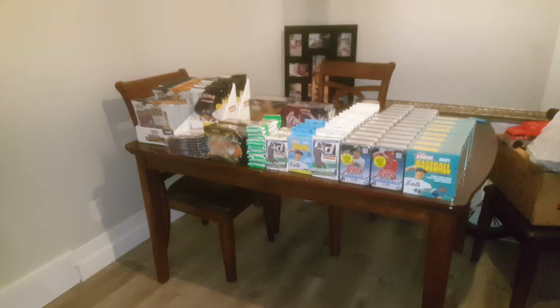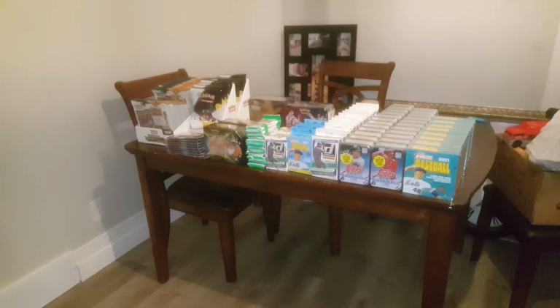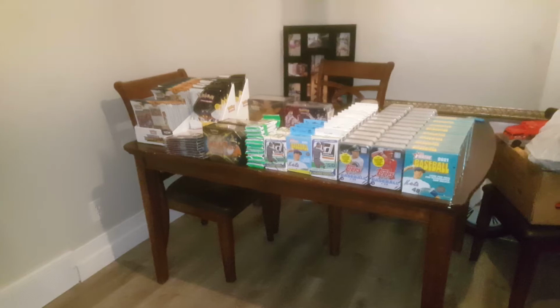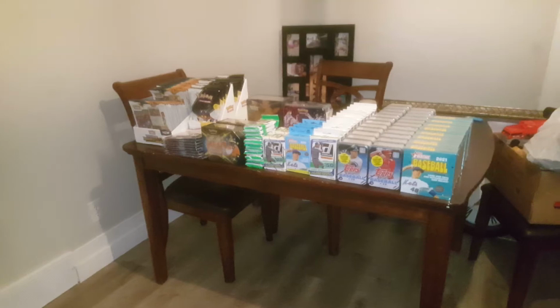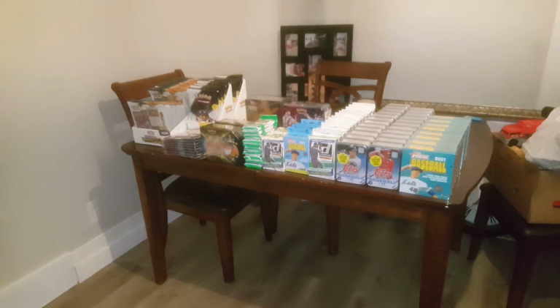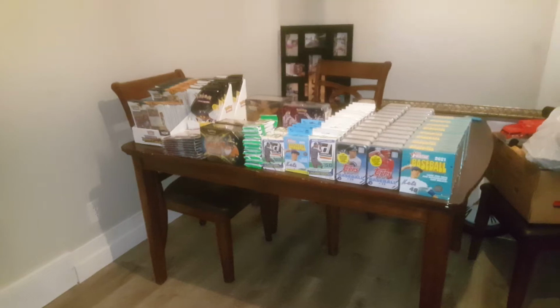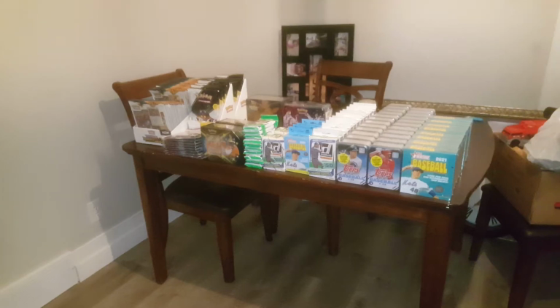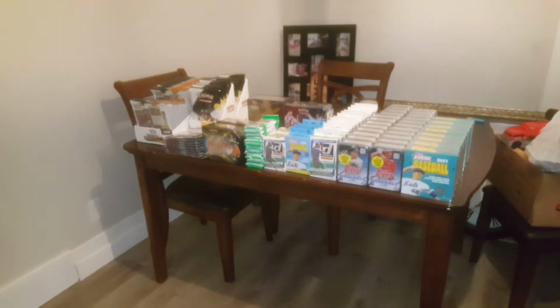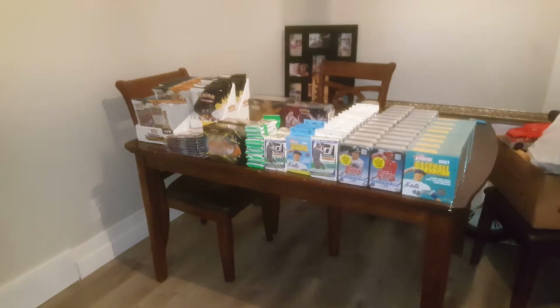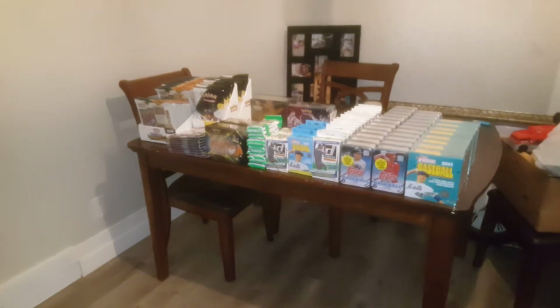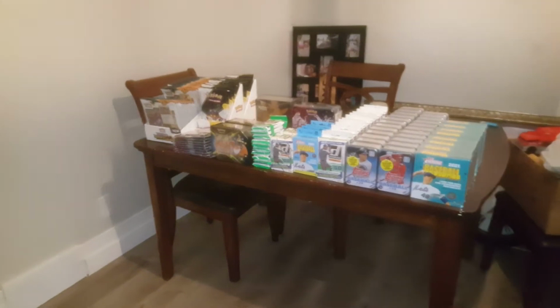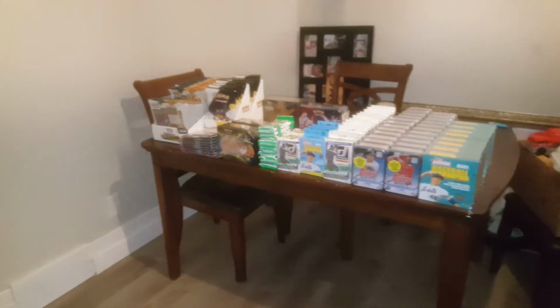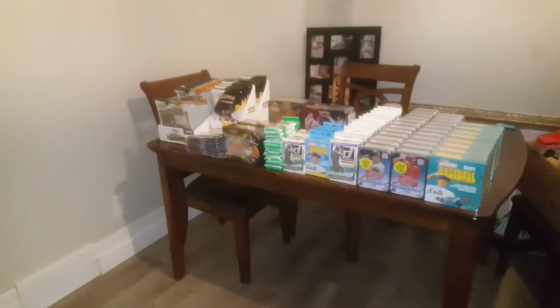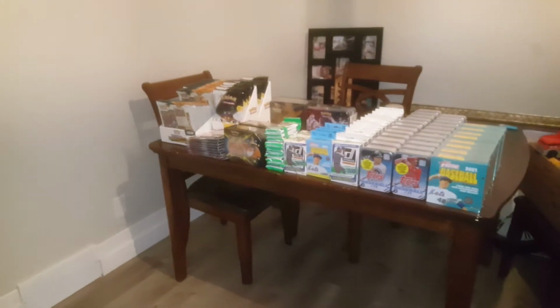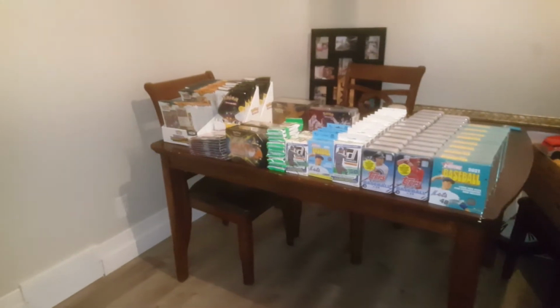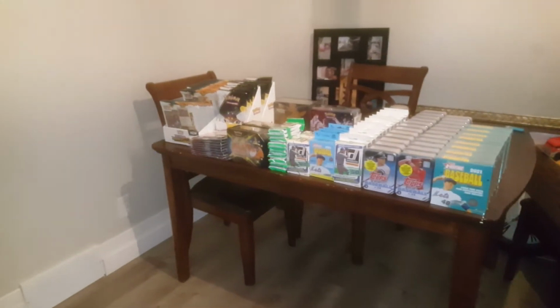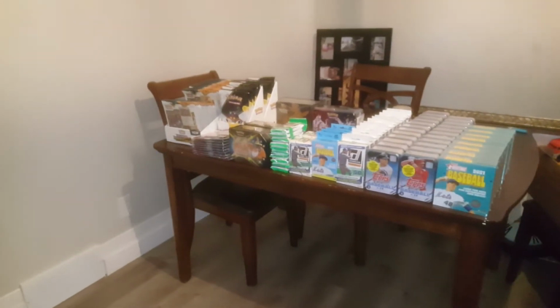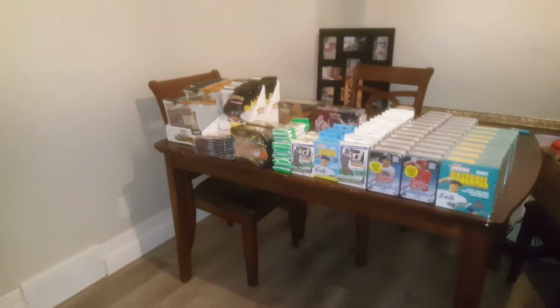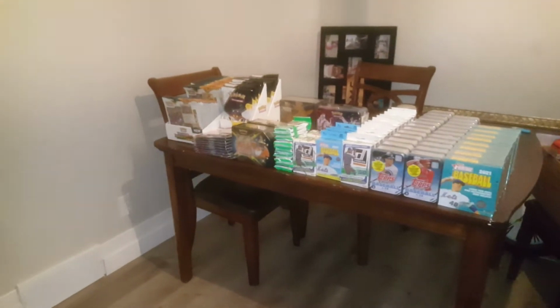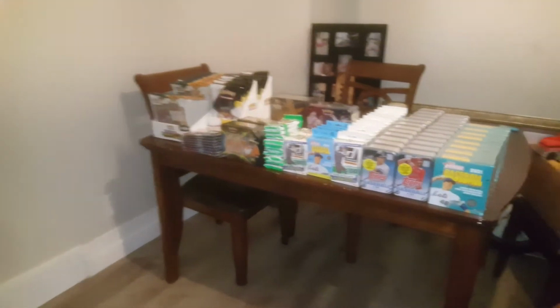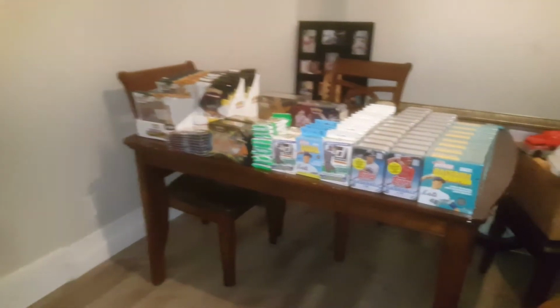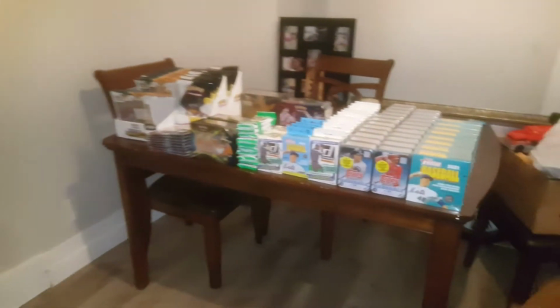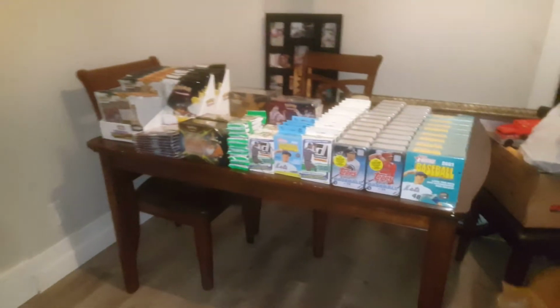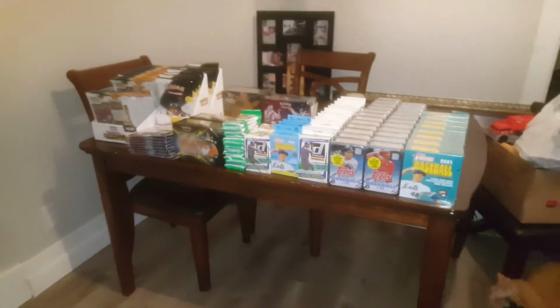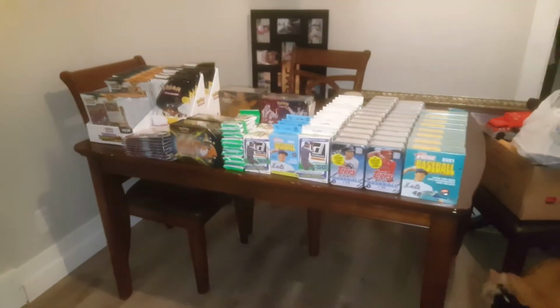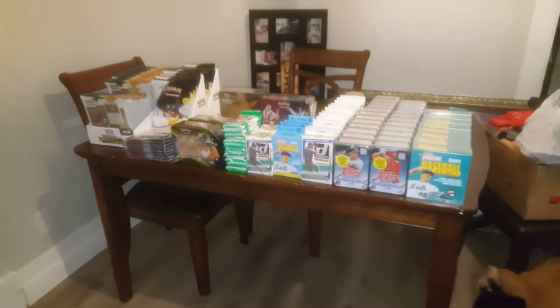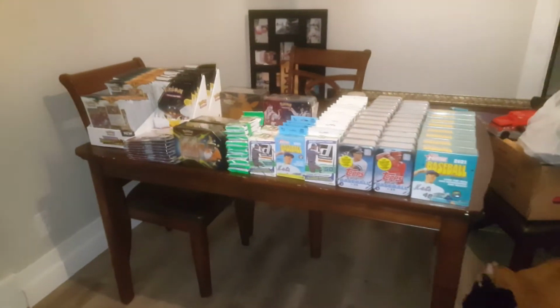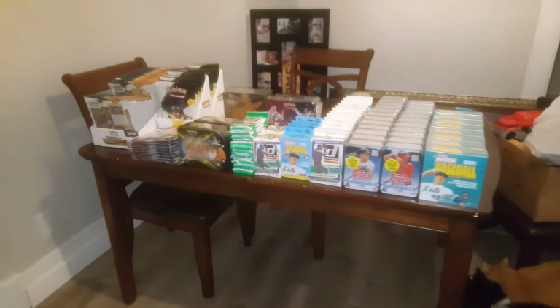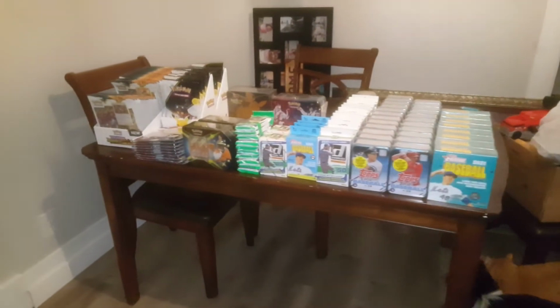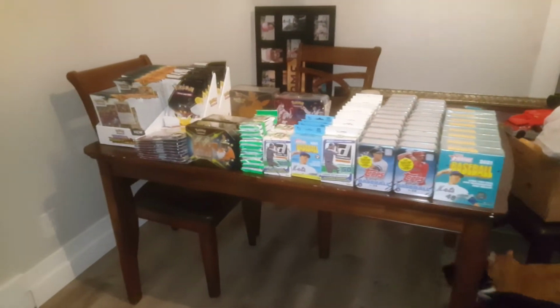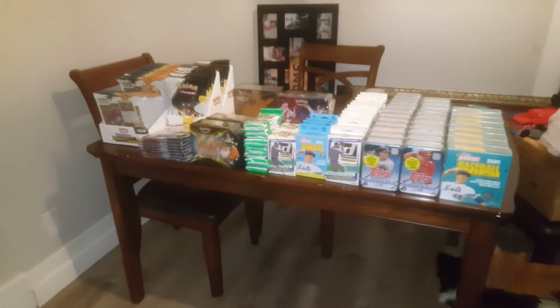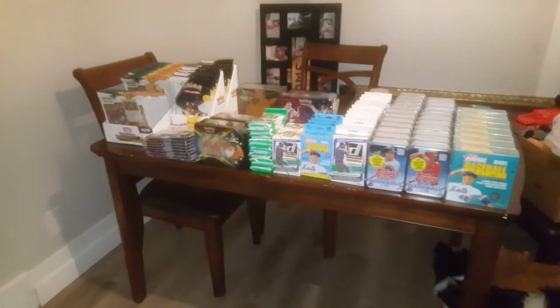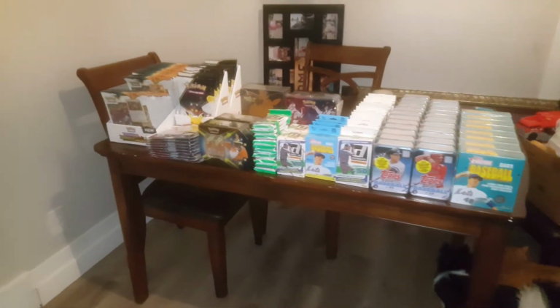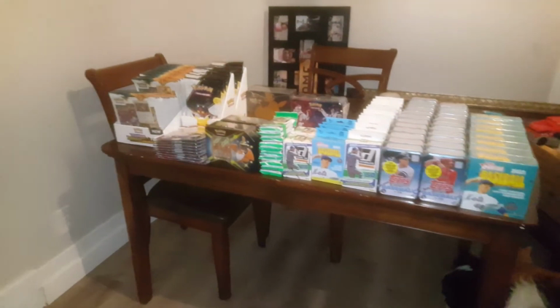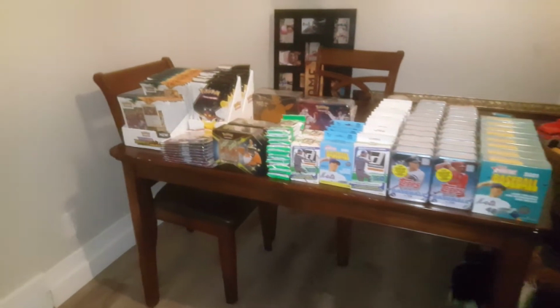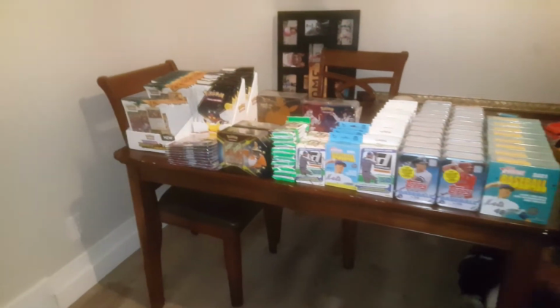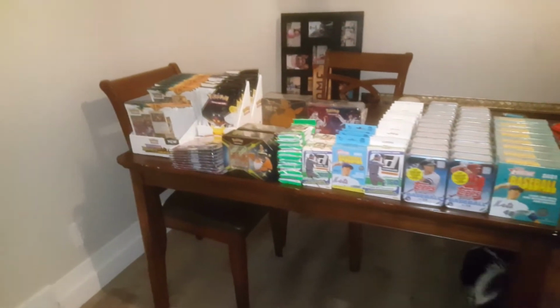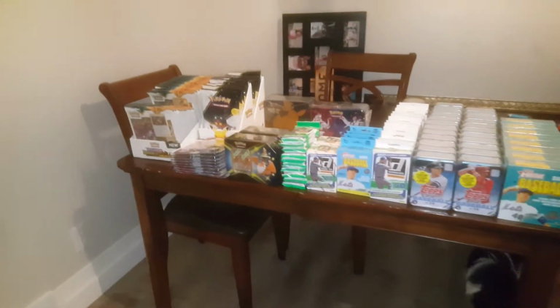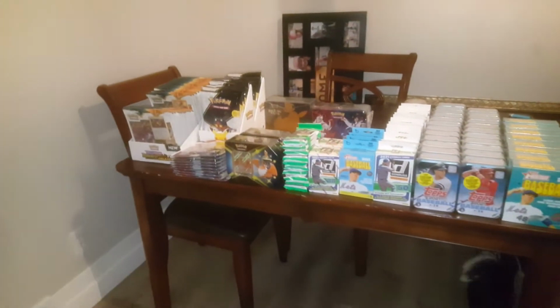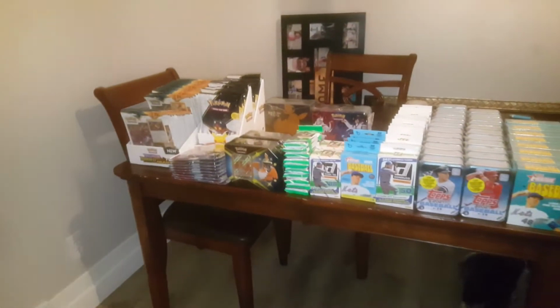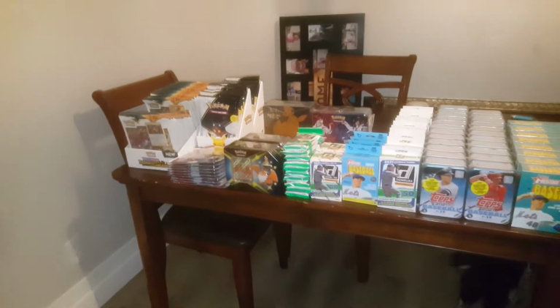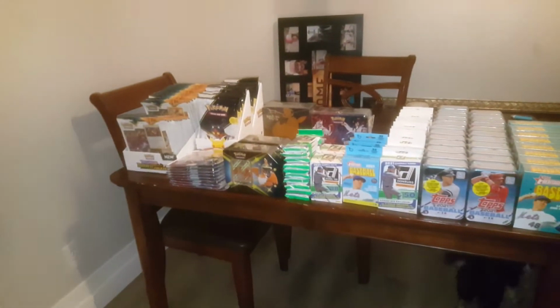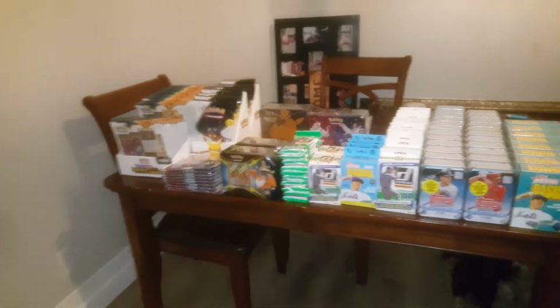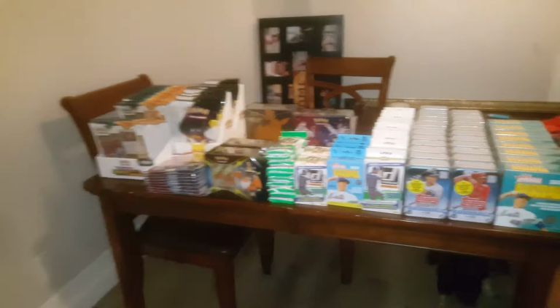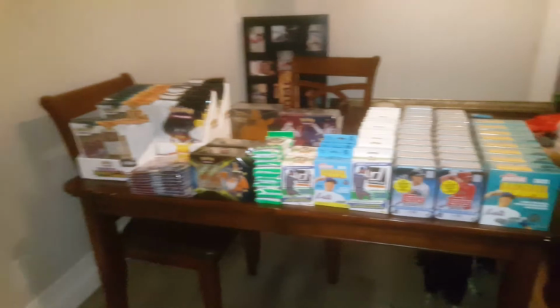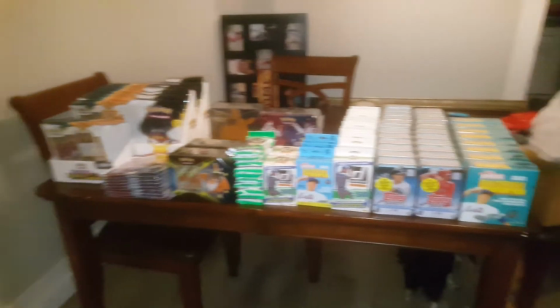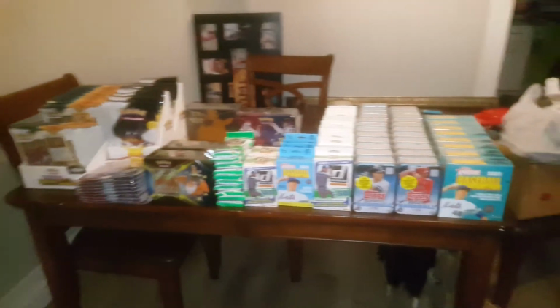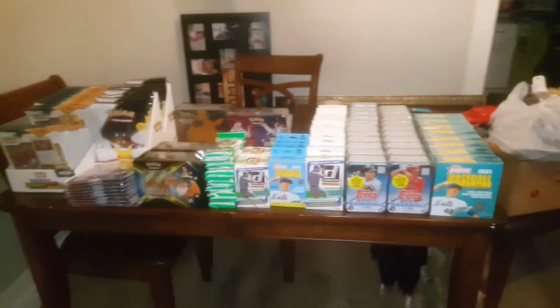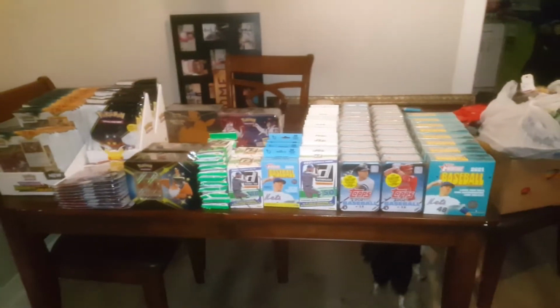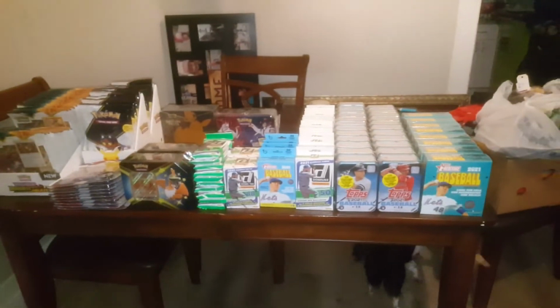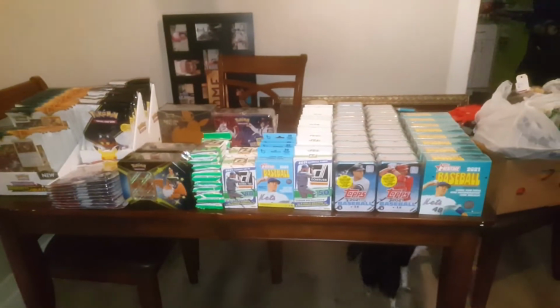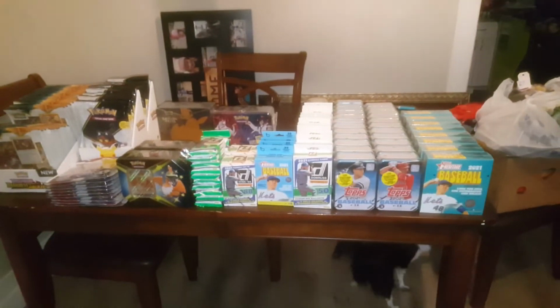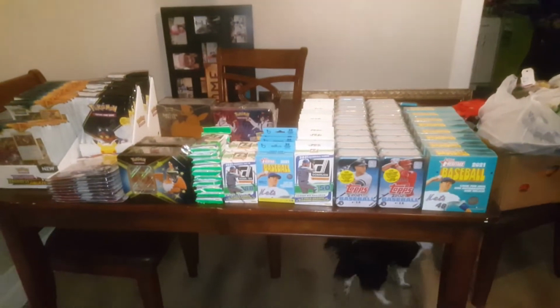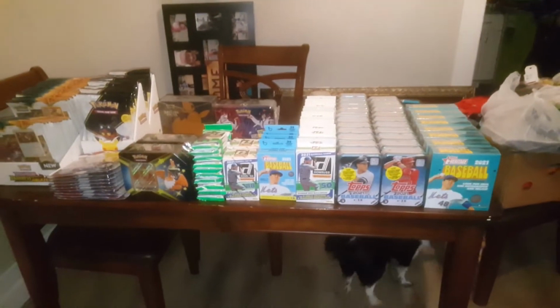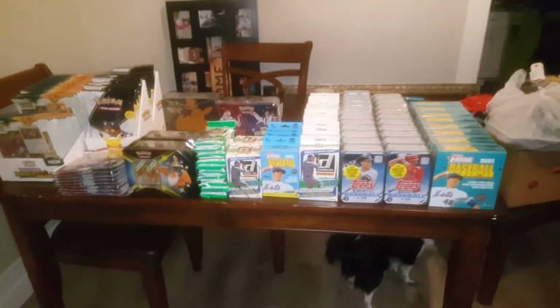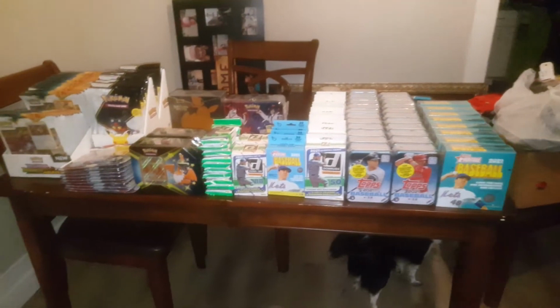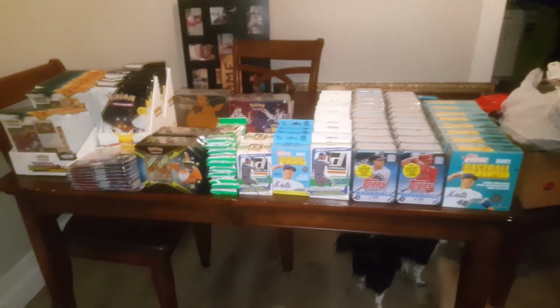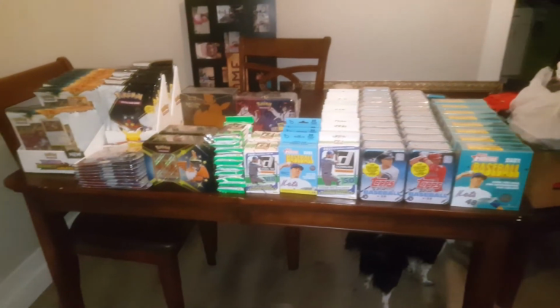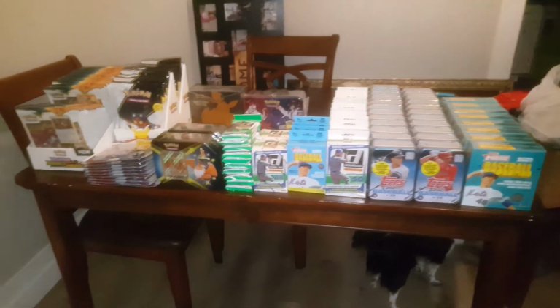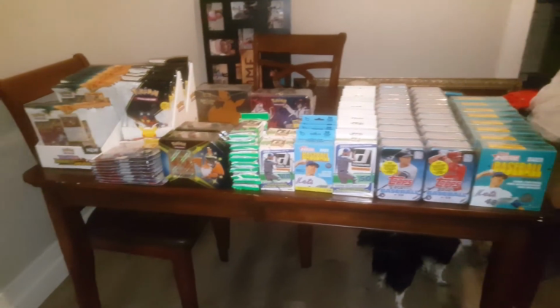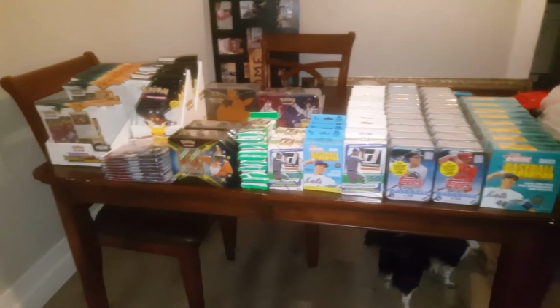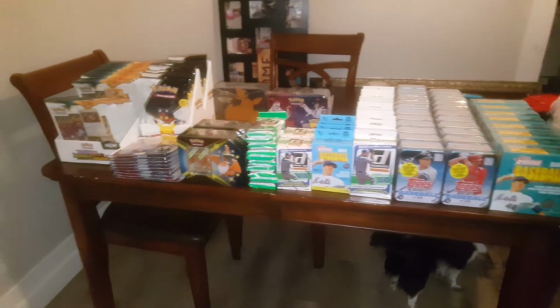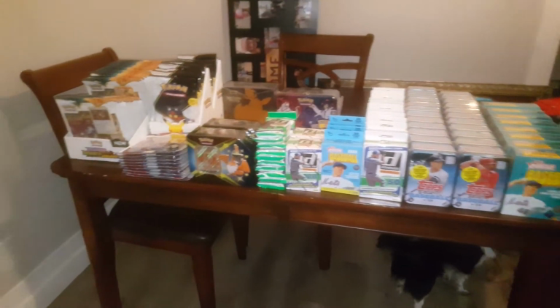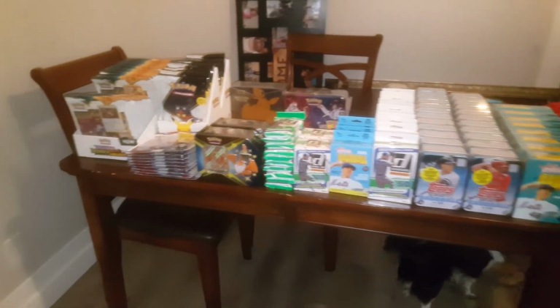Hey, what's up everybody? JRS Peace here with another video, and today, before we do our pack break, I thought I'd do a quick retail pickup.